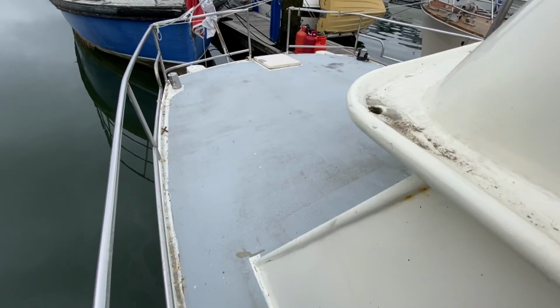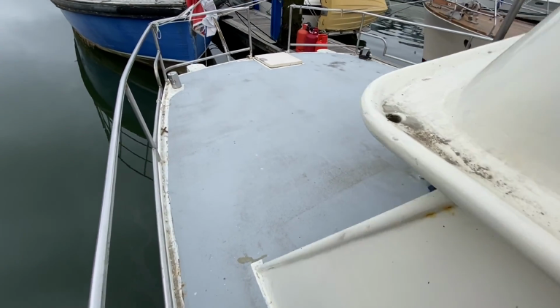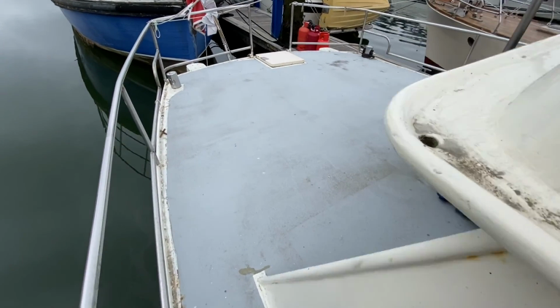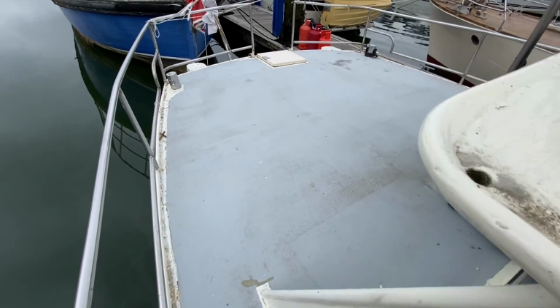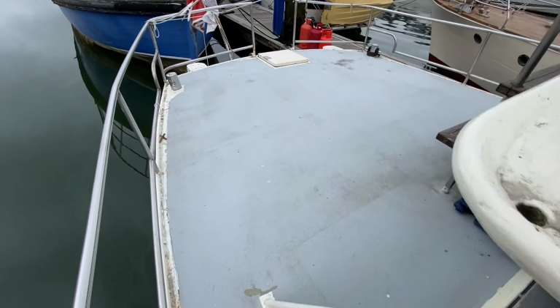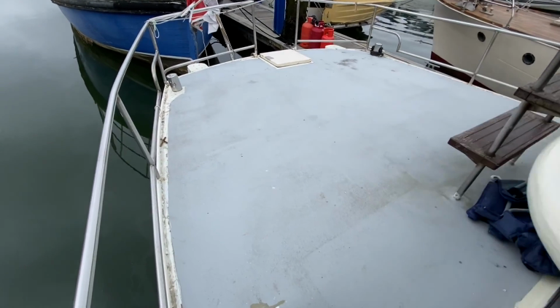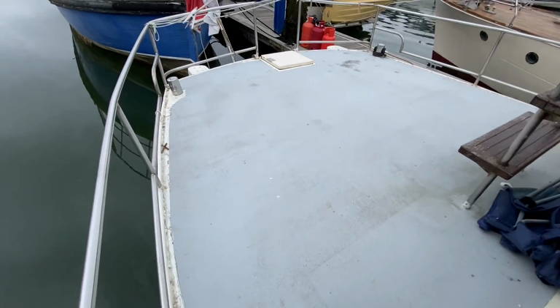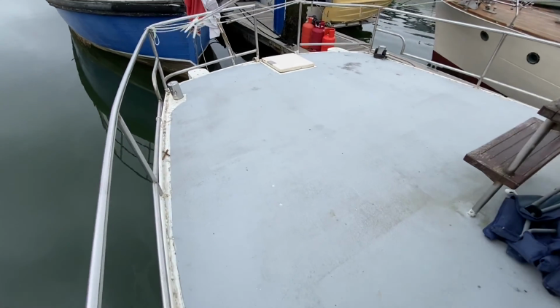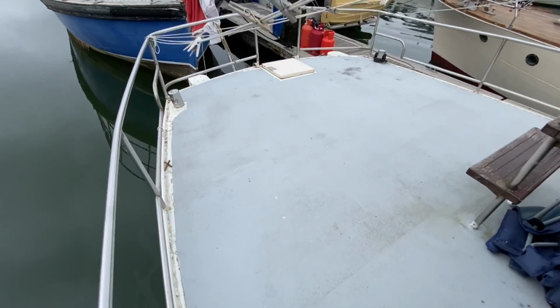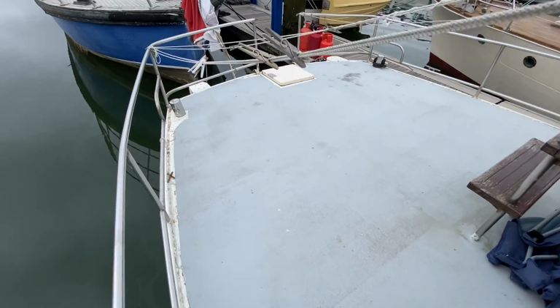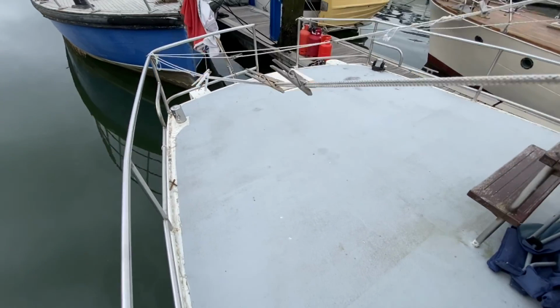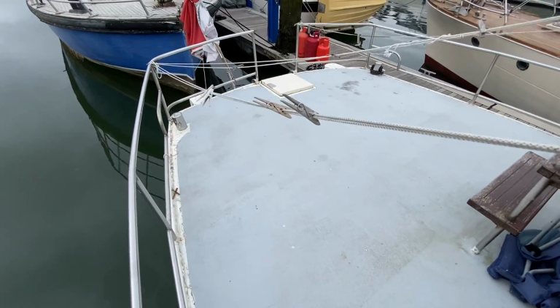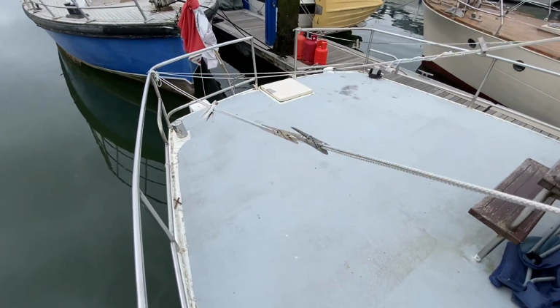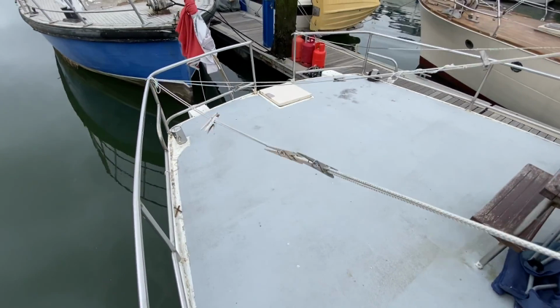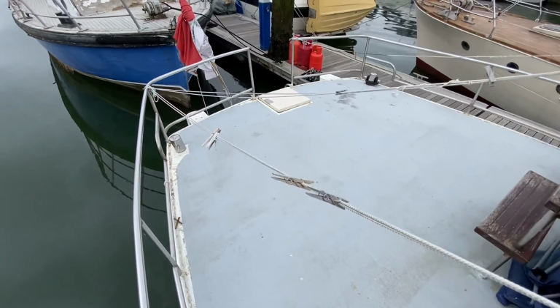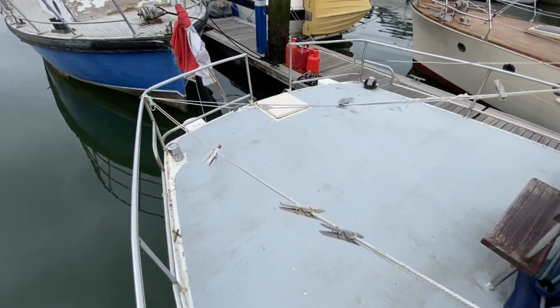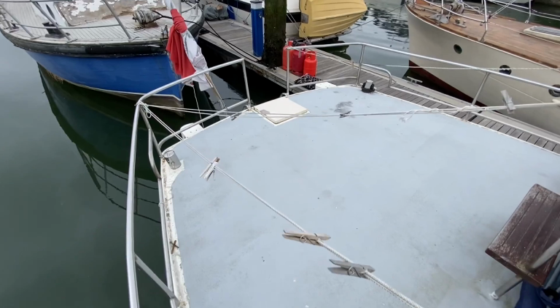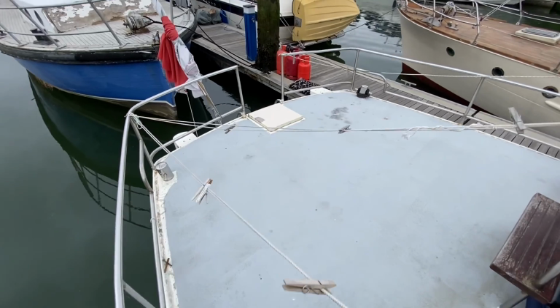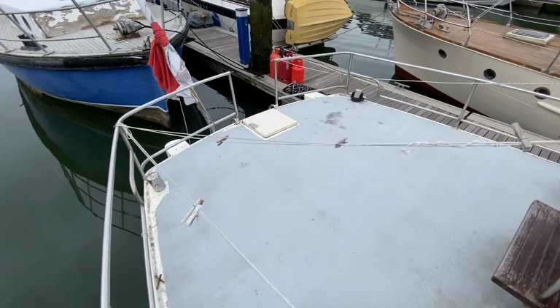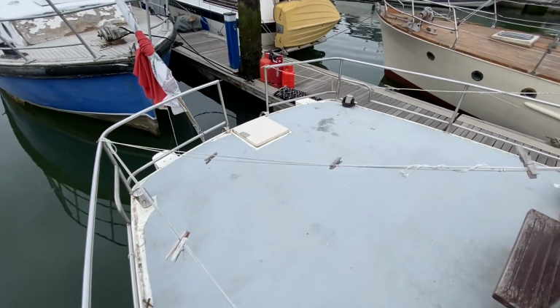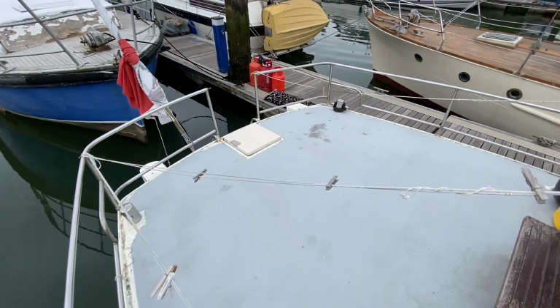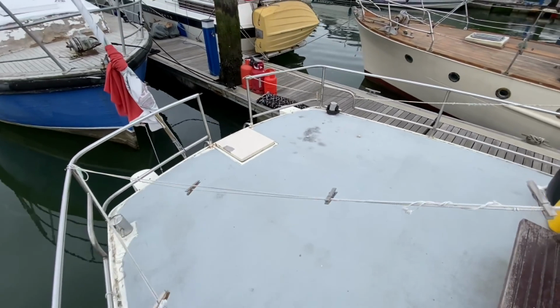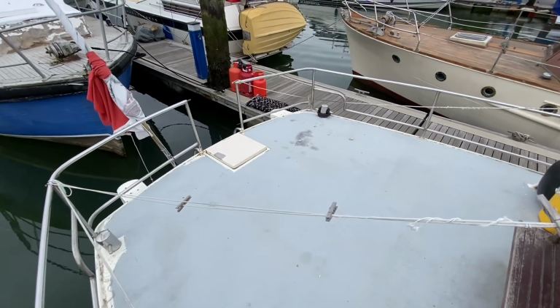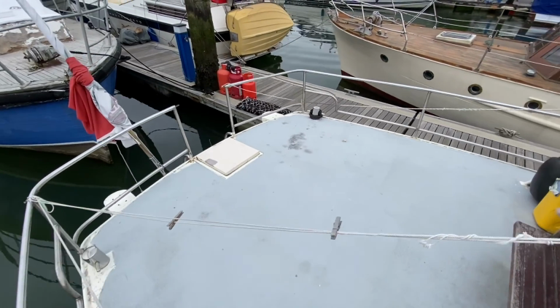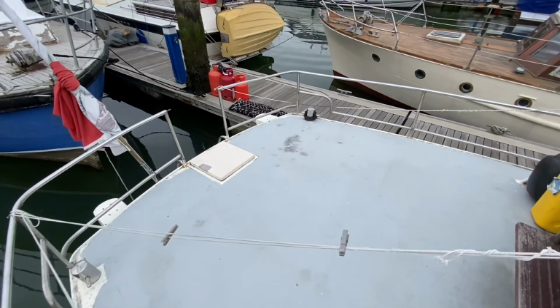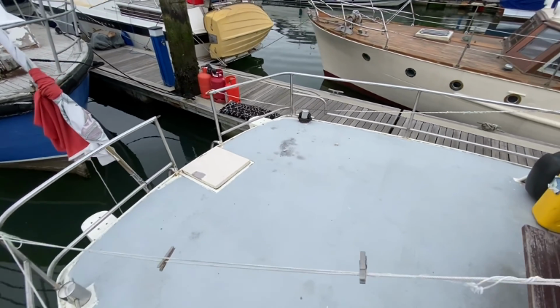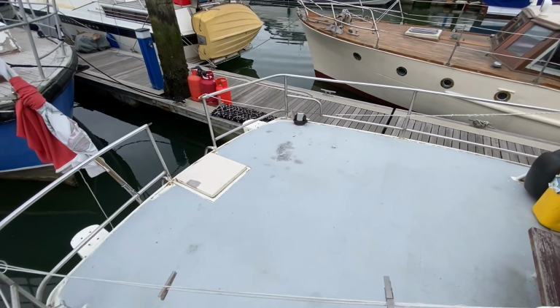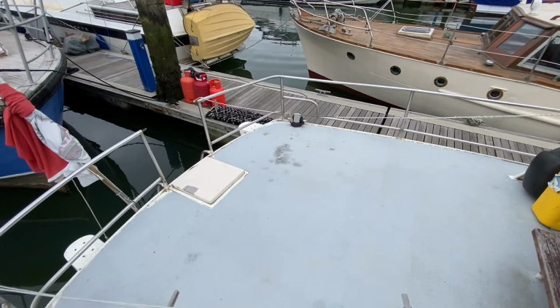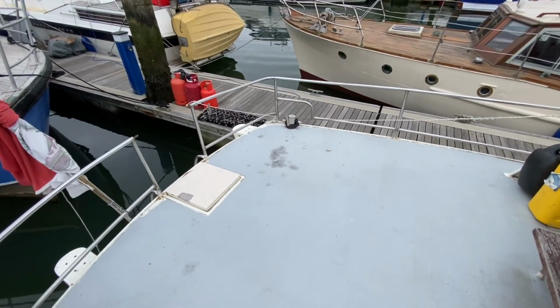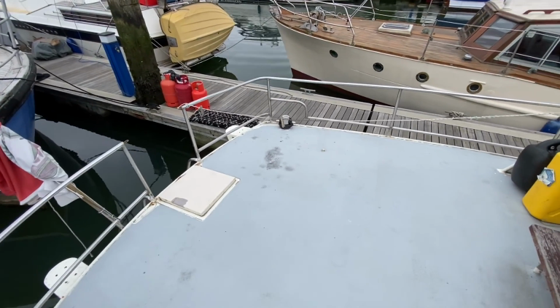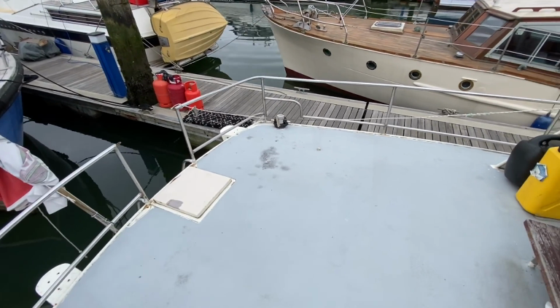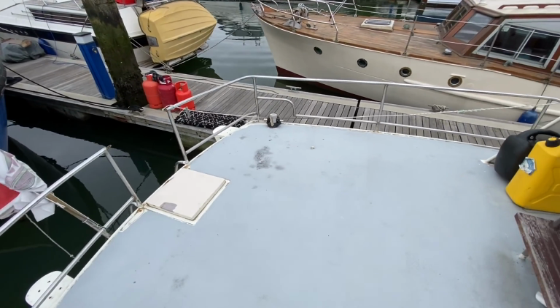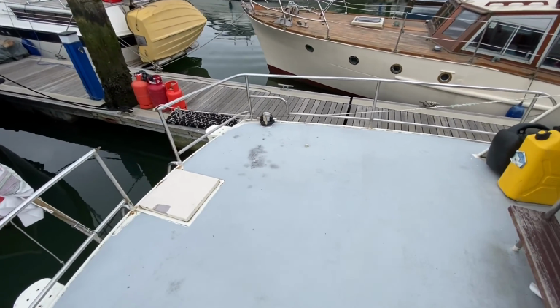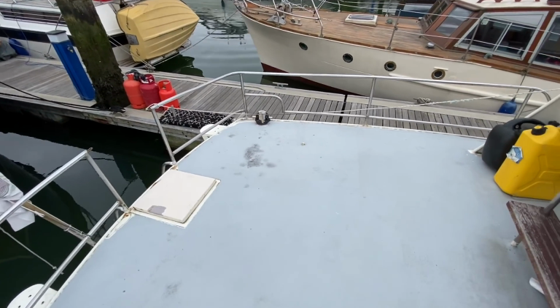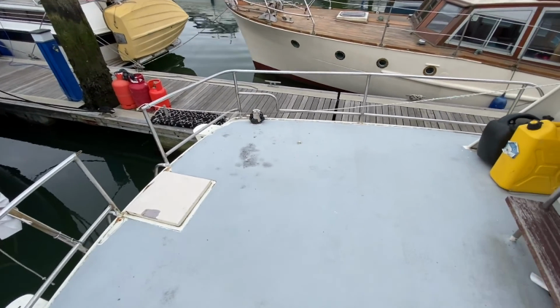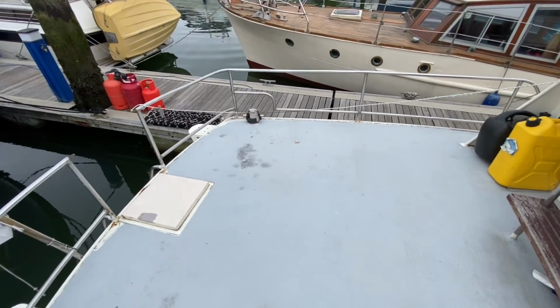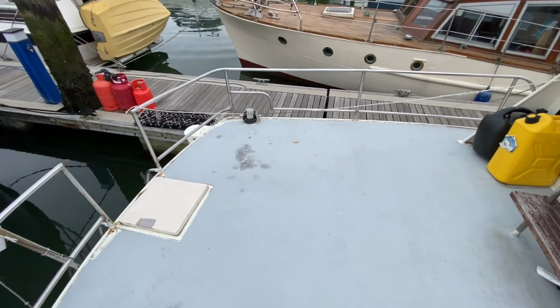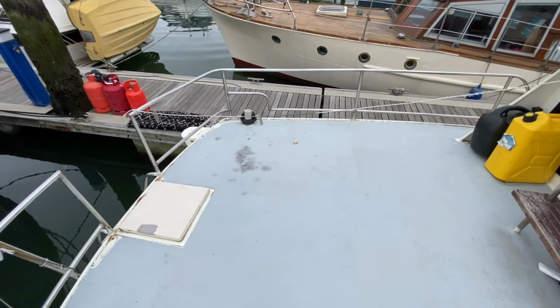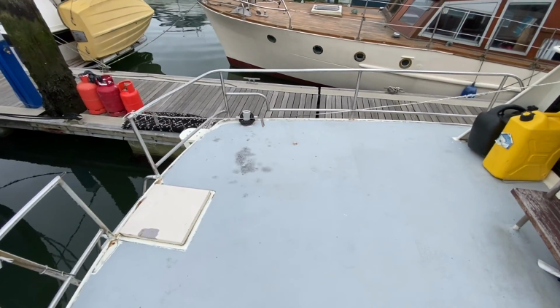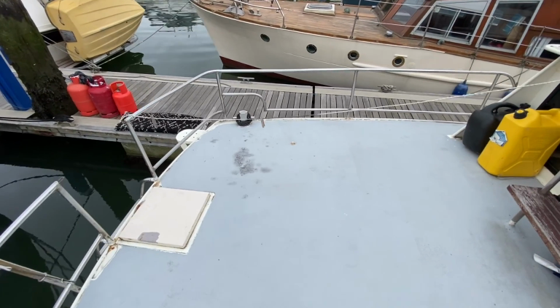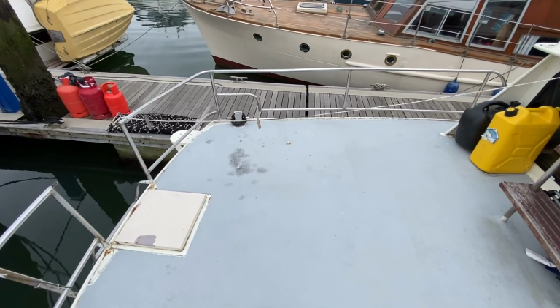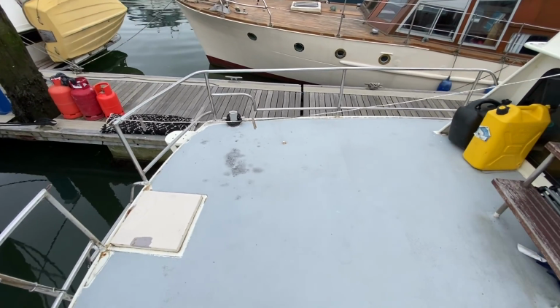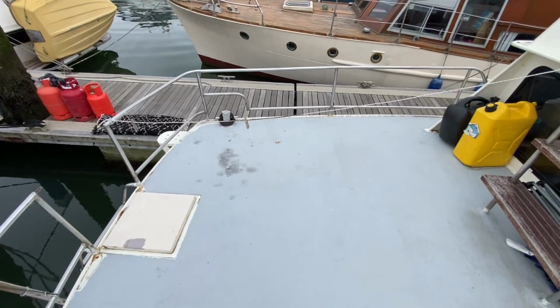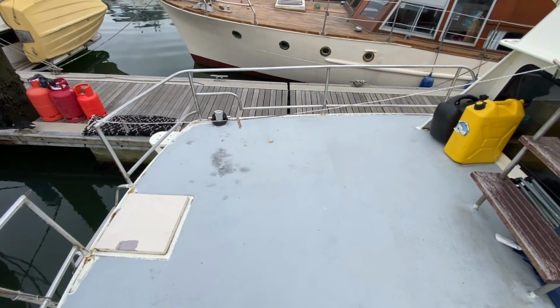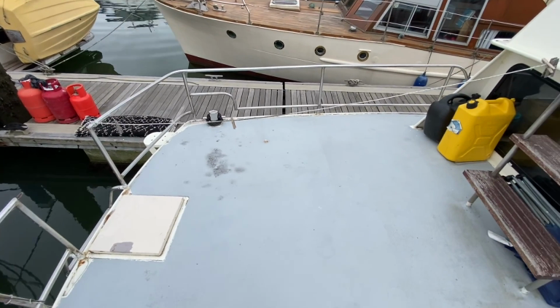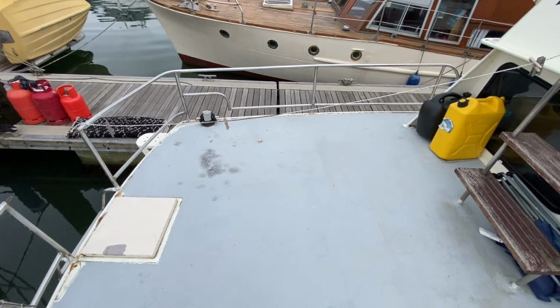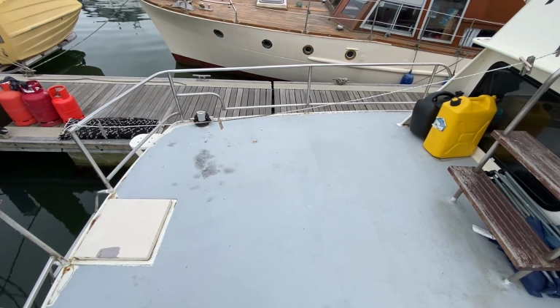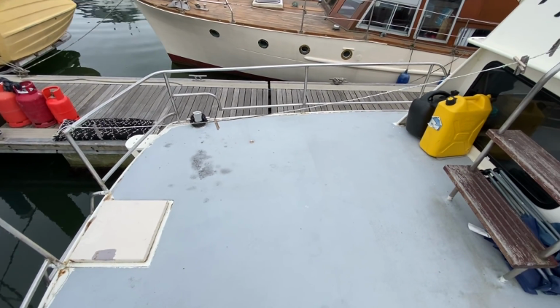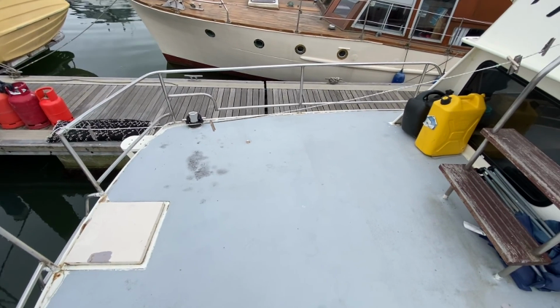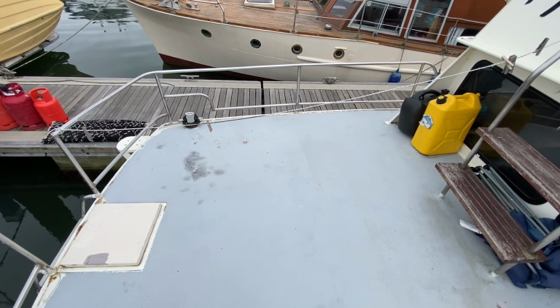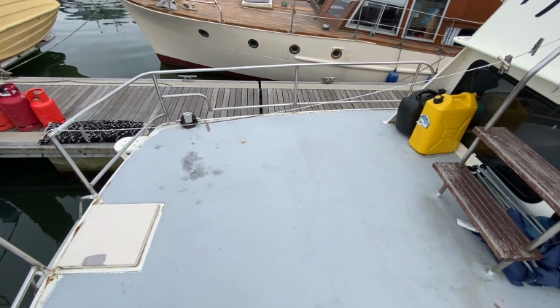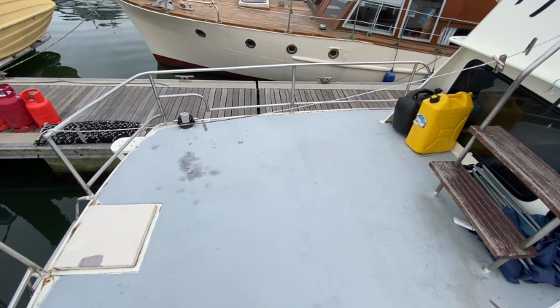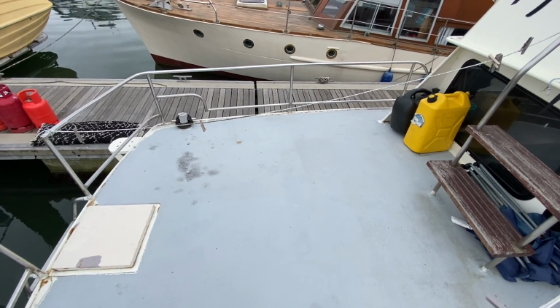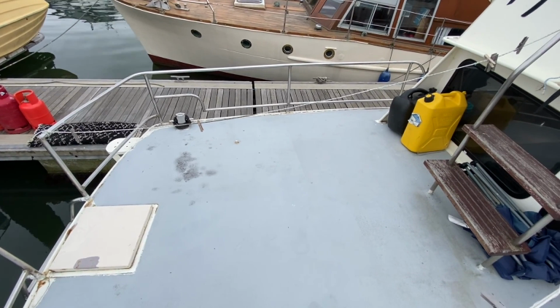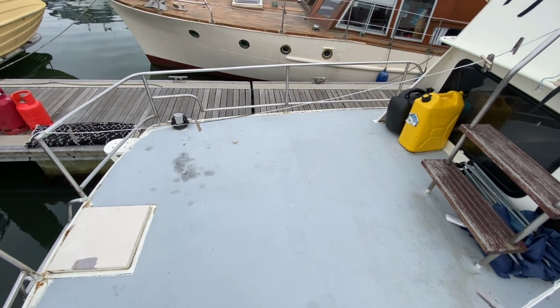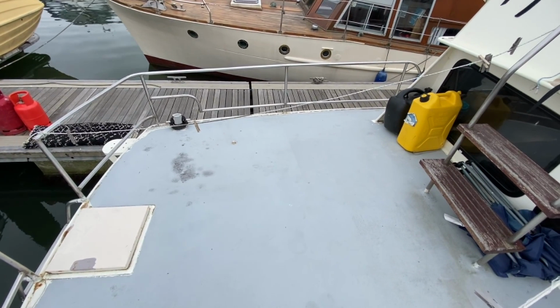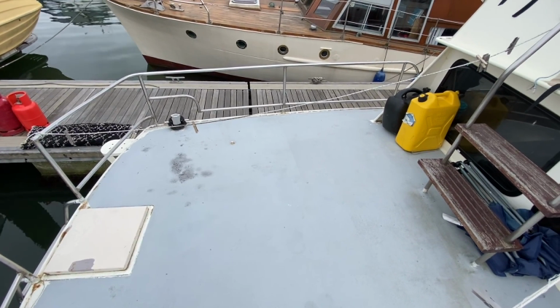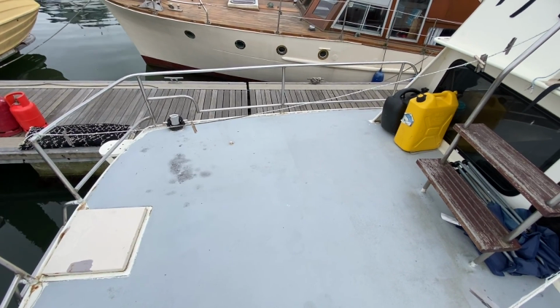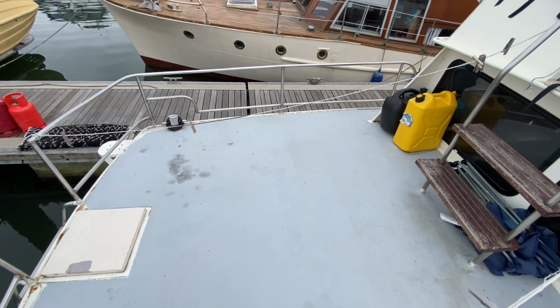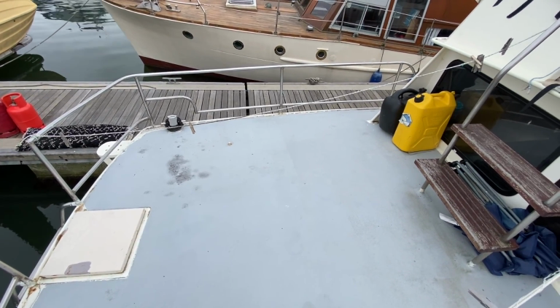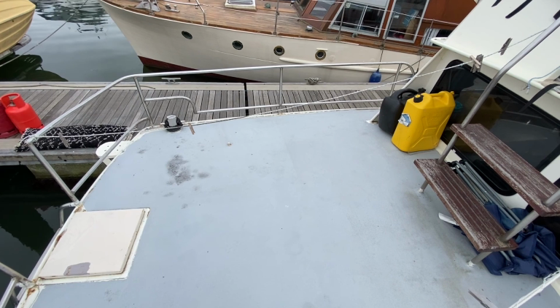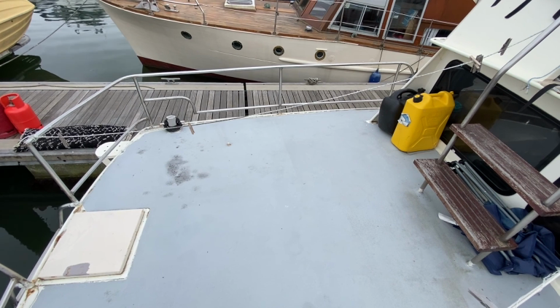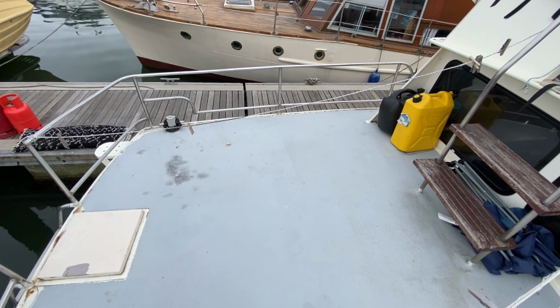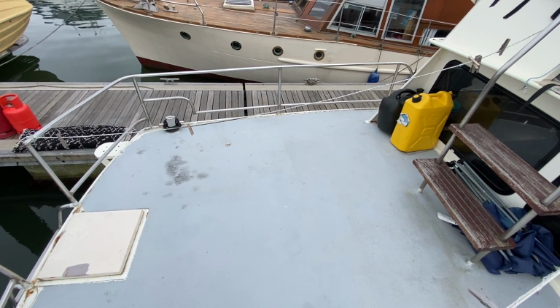The aft deck provides the ladder up to the raised helm. There are plenty more photos and videos on the website boatshedhamble.com.